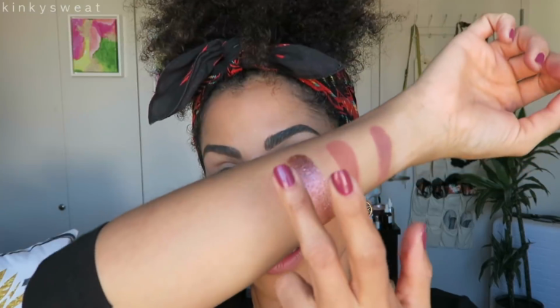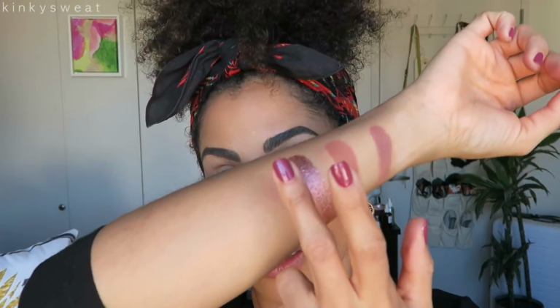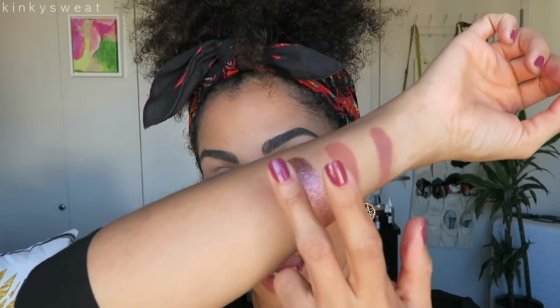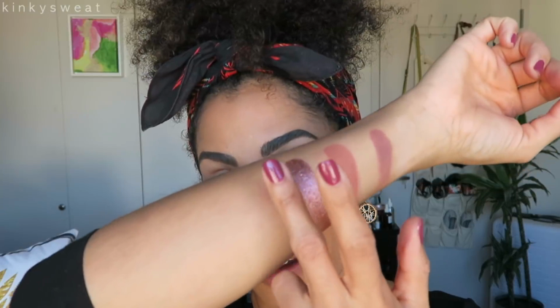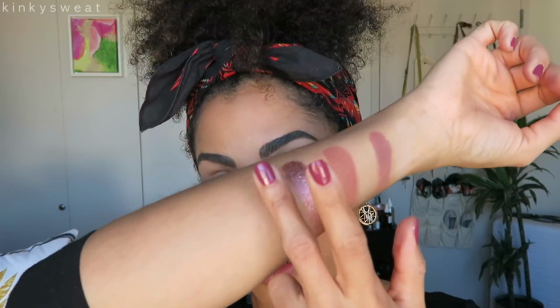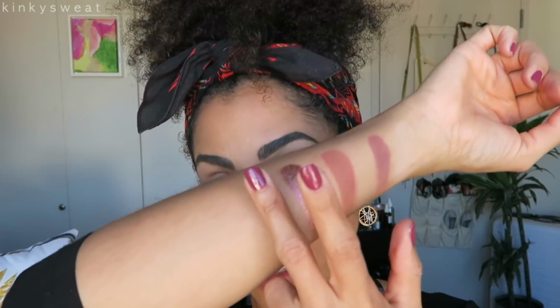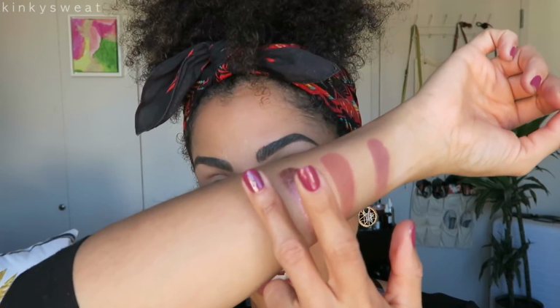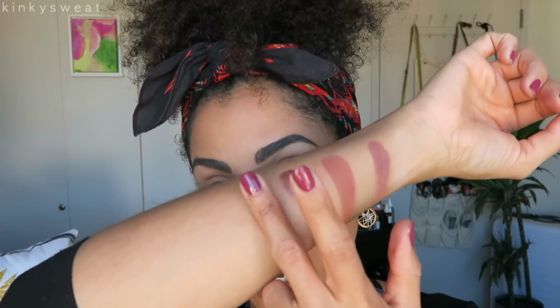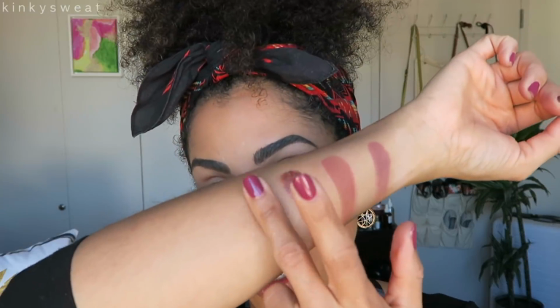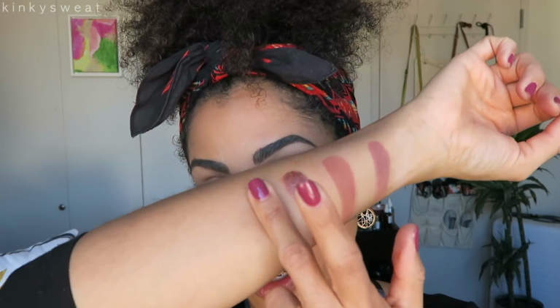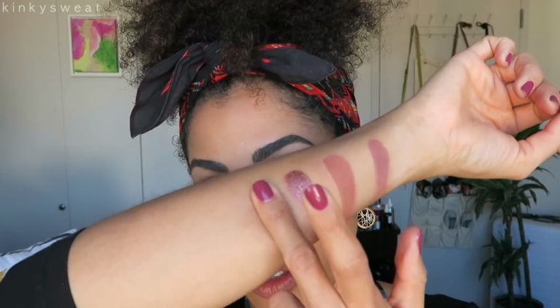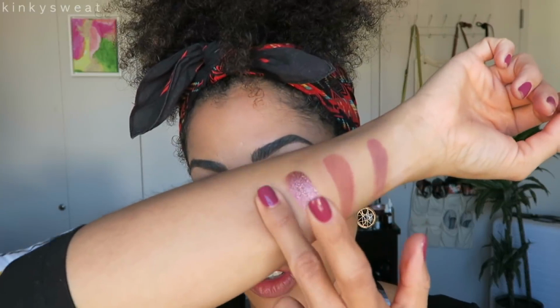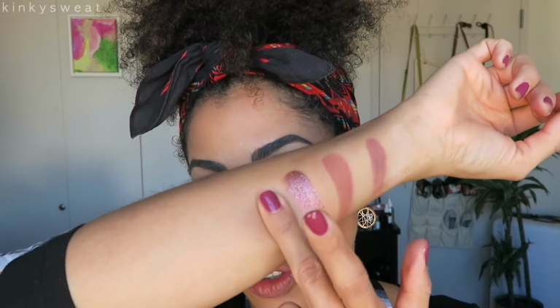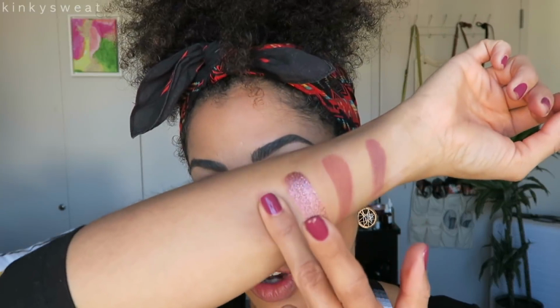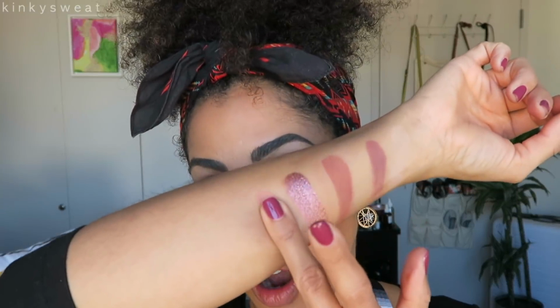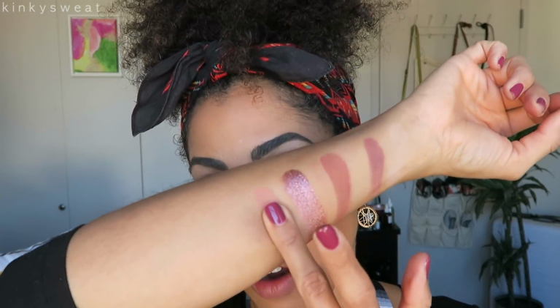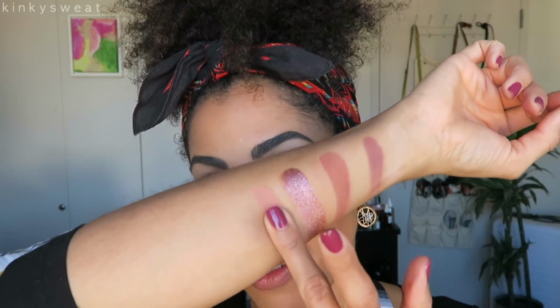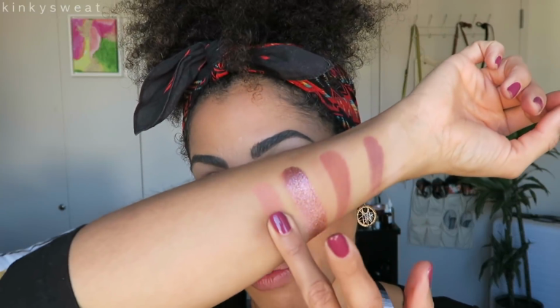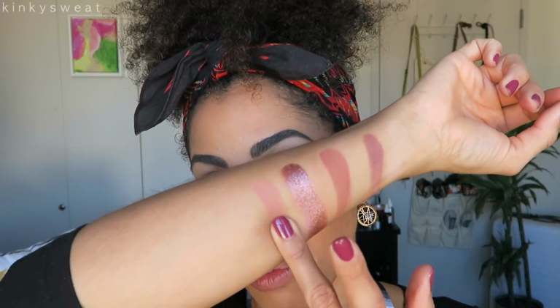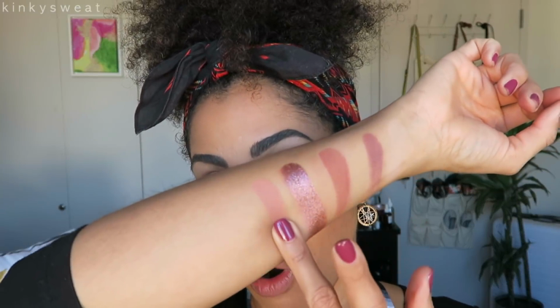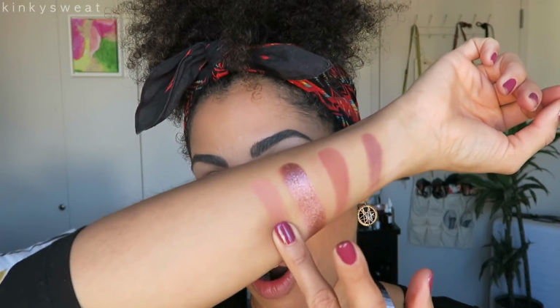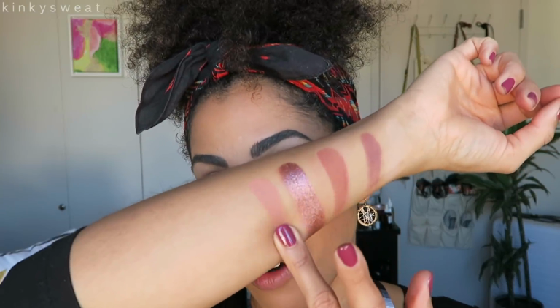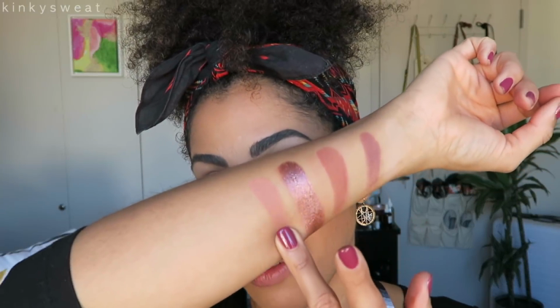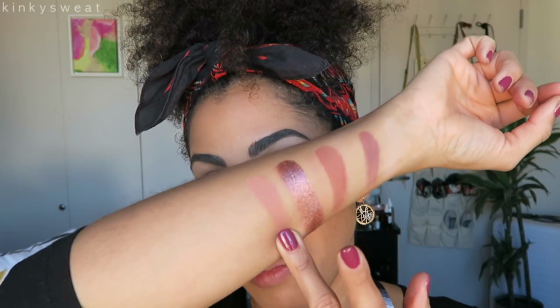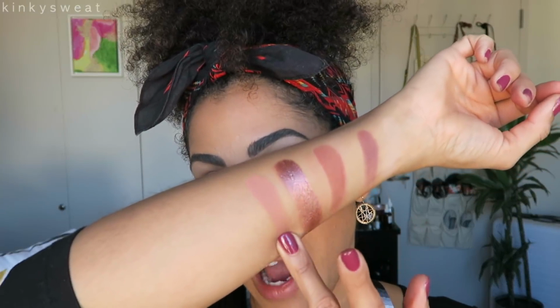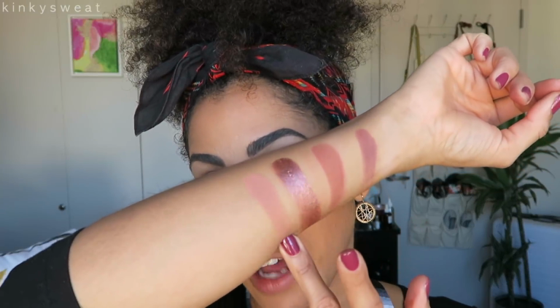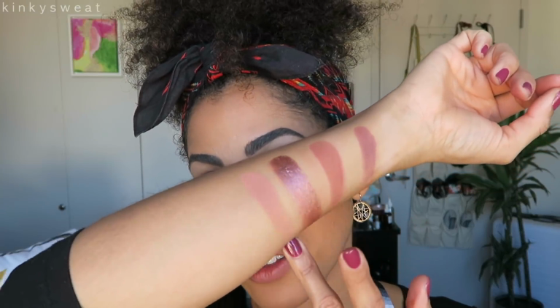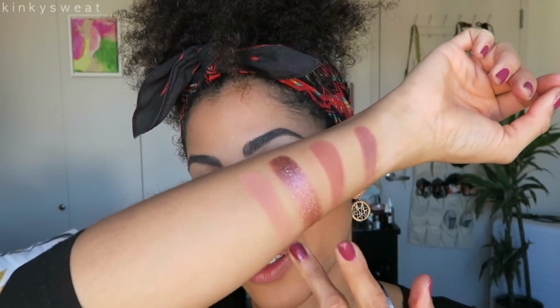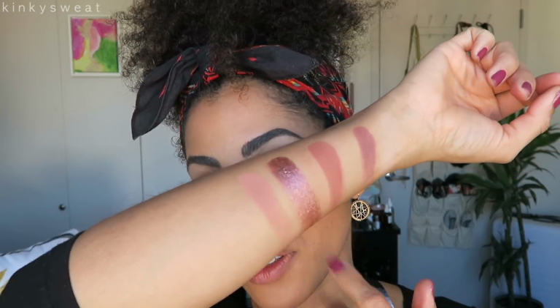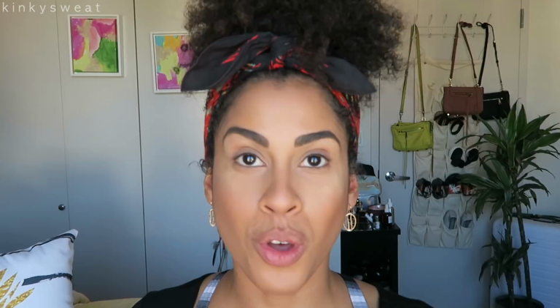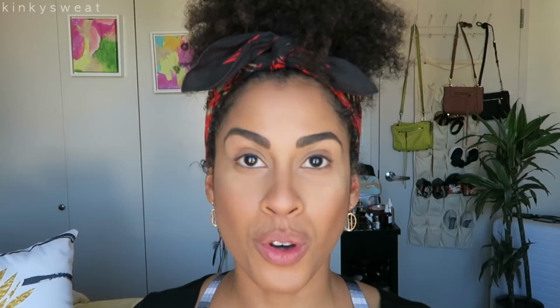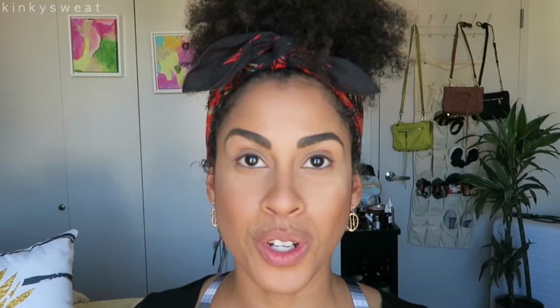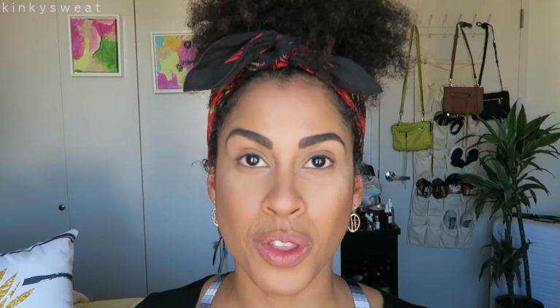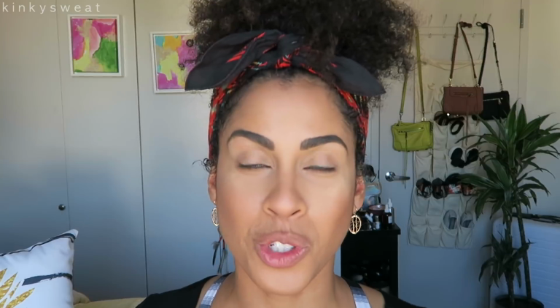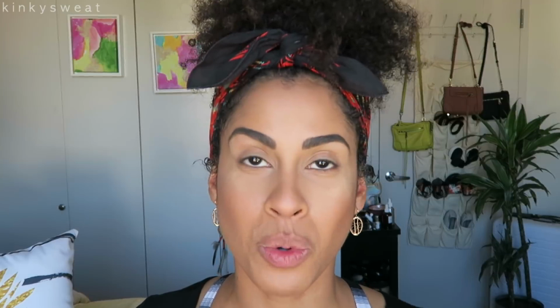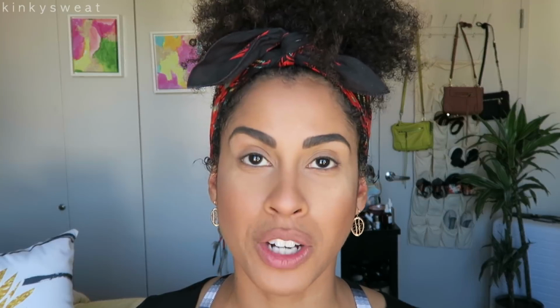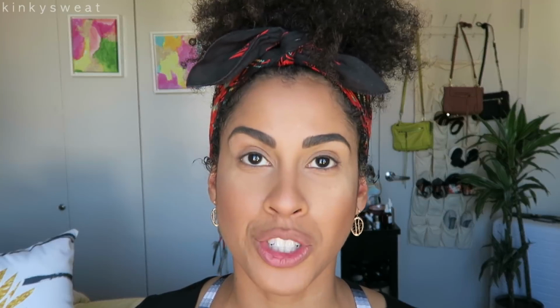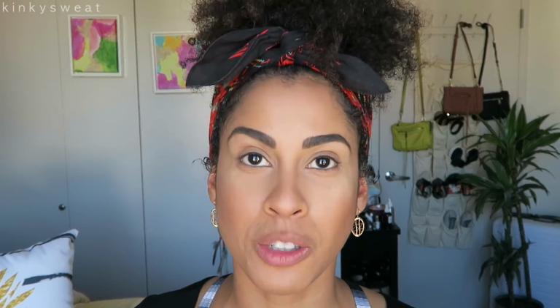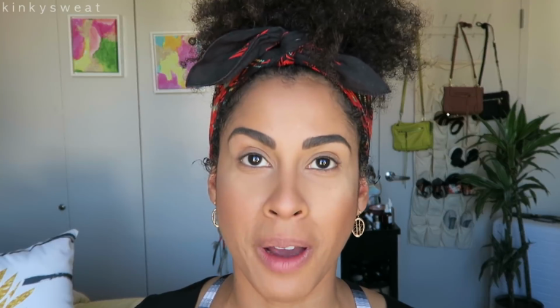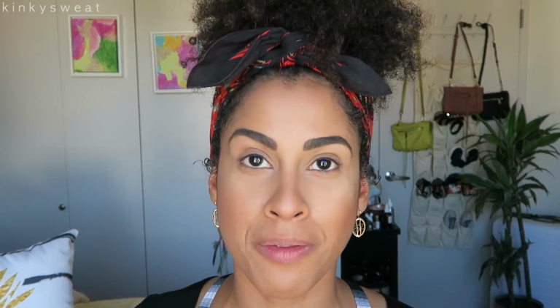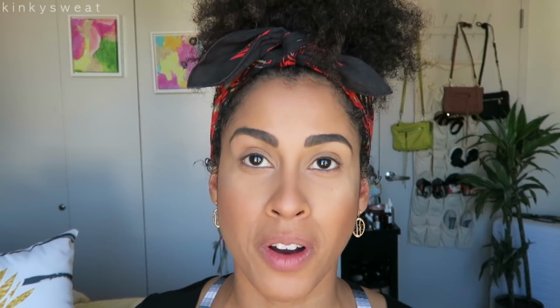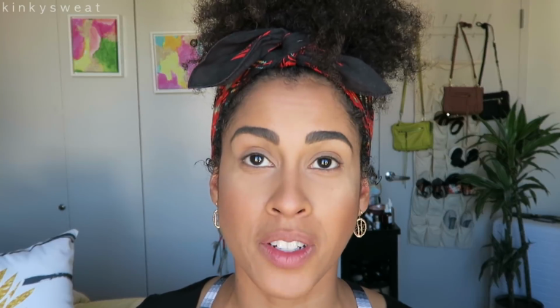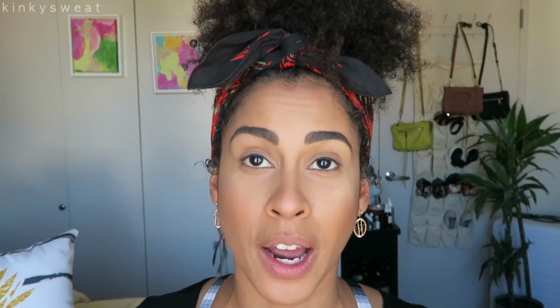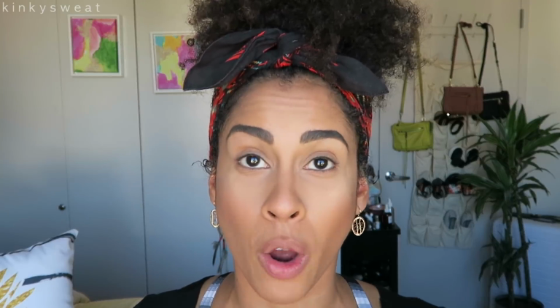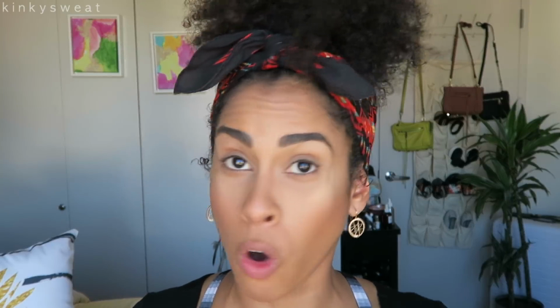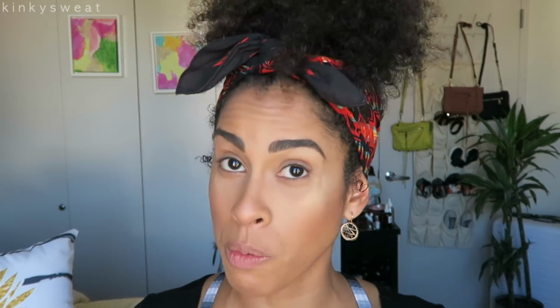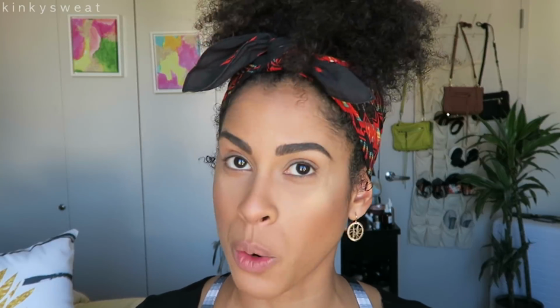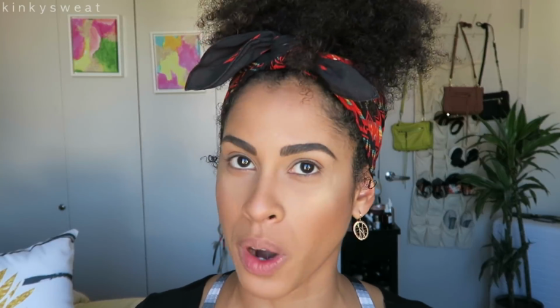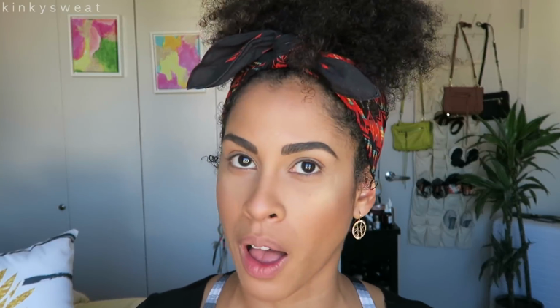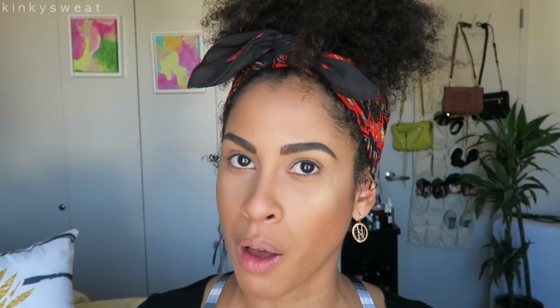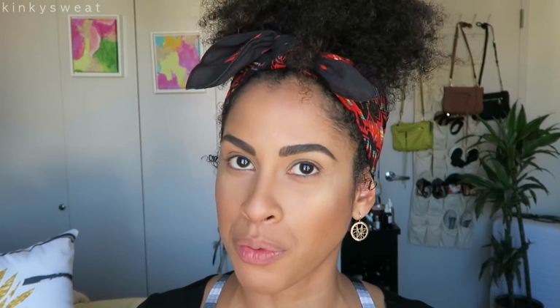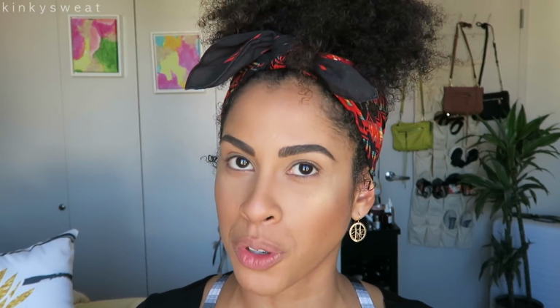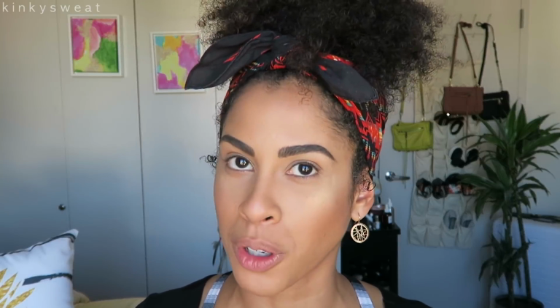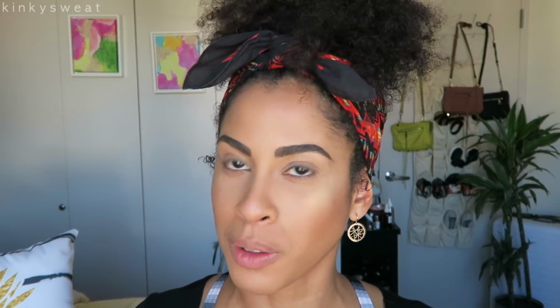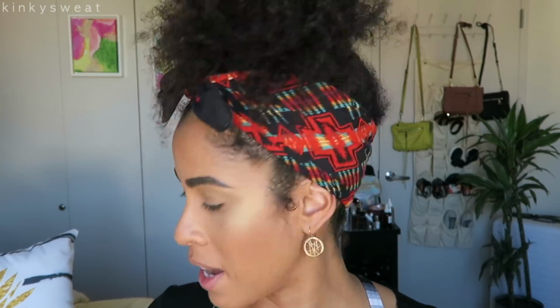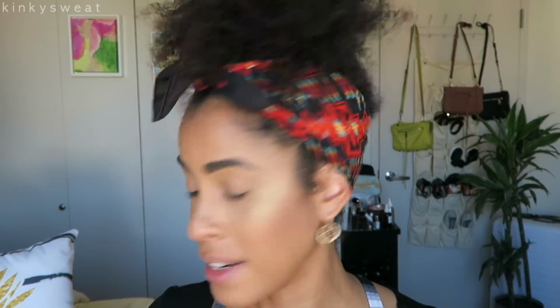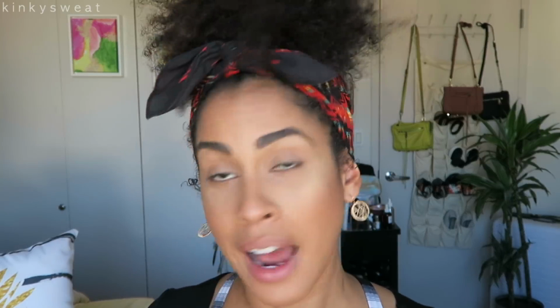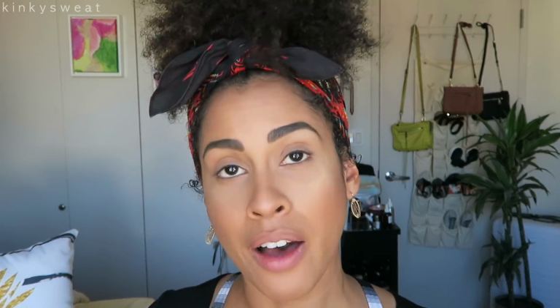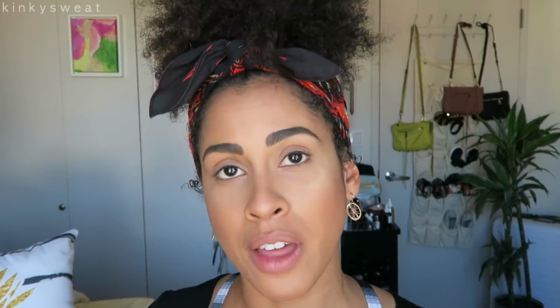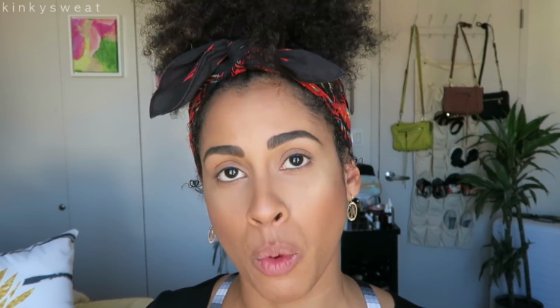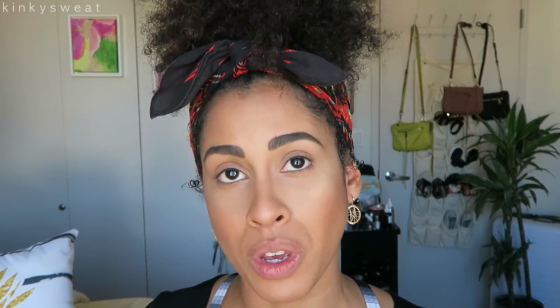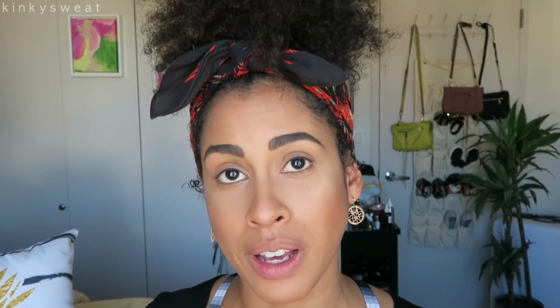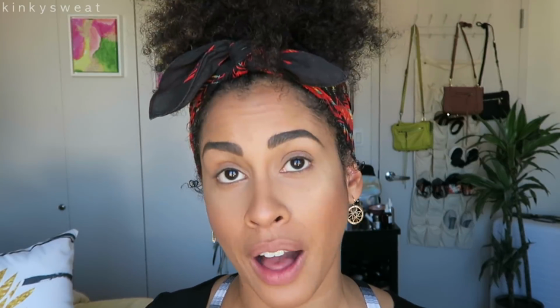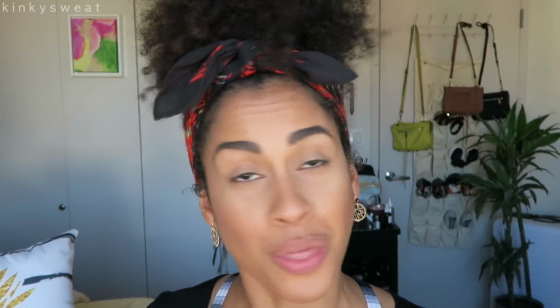And lastly we have Teddy — definitely a soft mauve matte. Those are the swatches, my friends. I hope they were helpful.